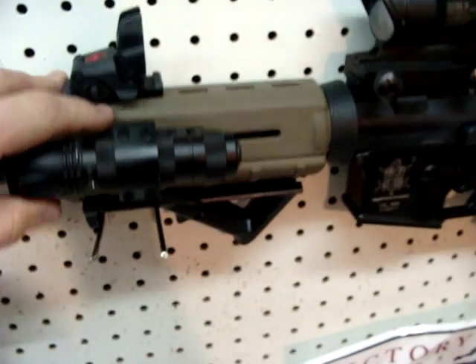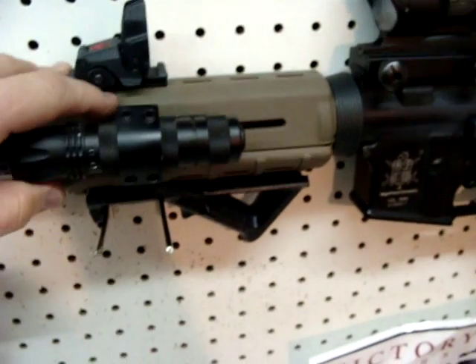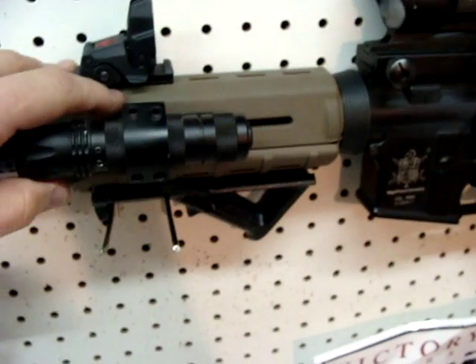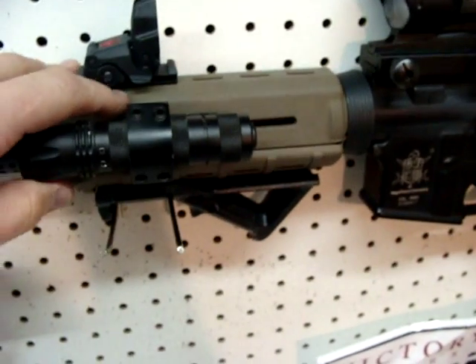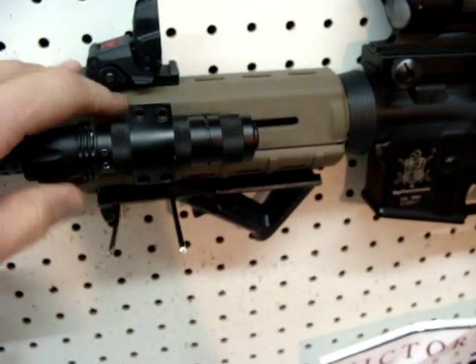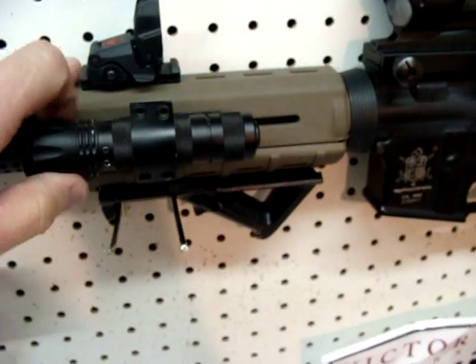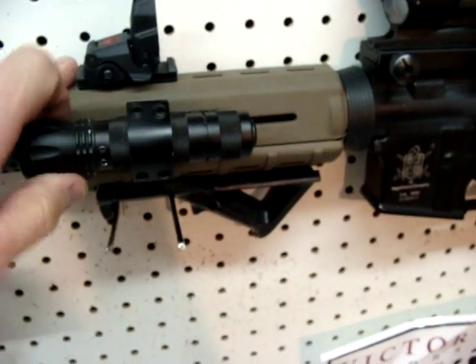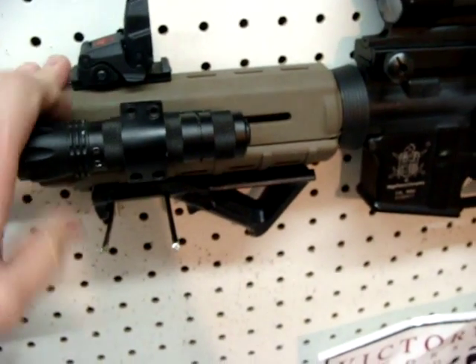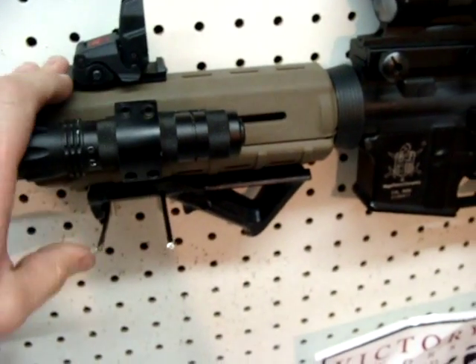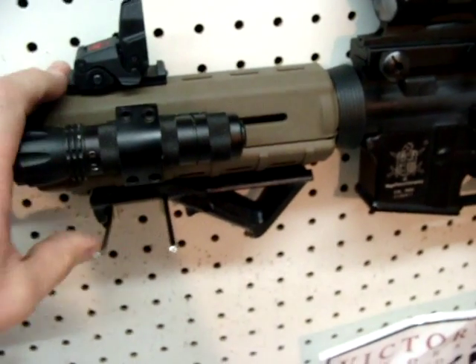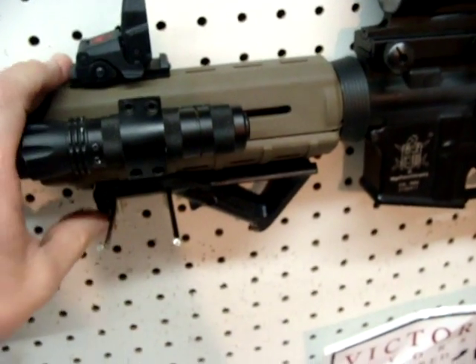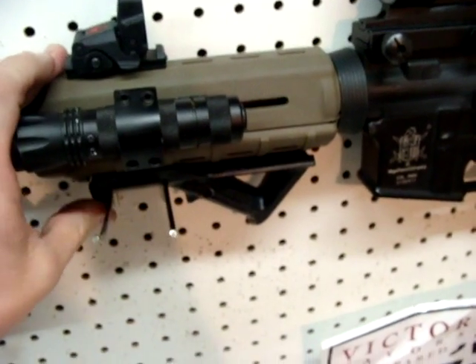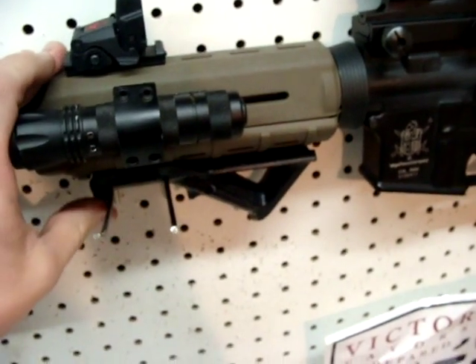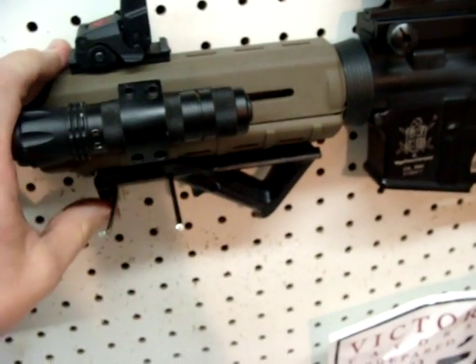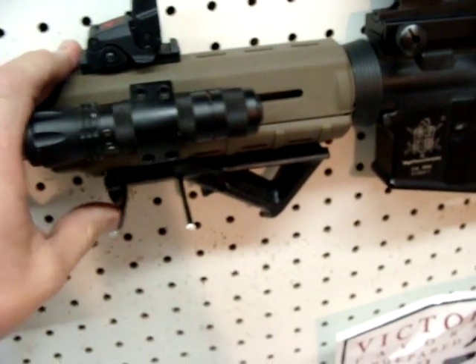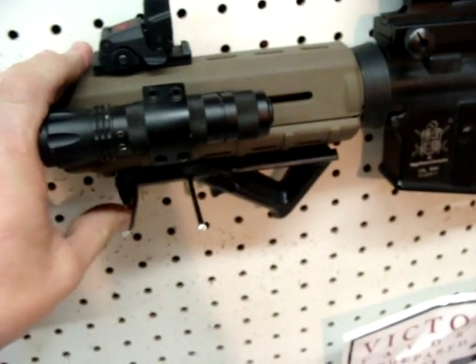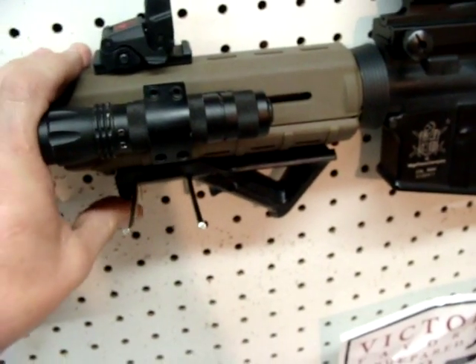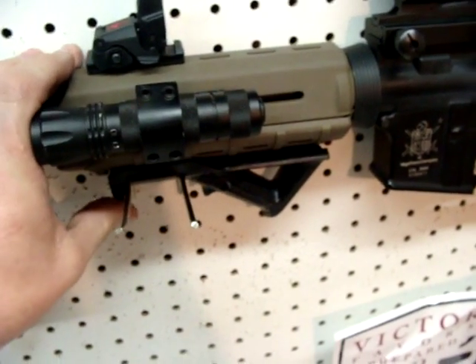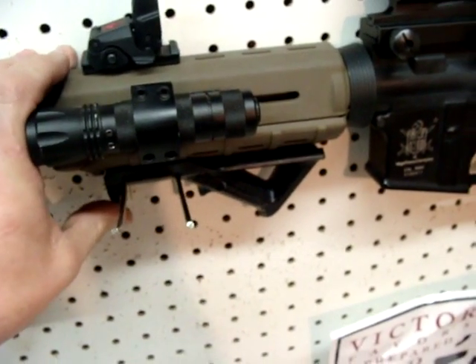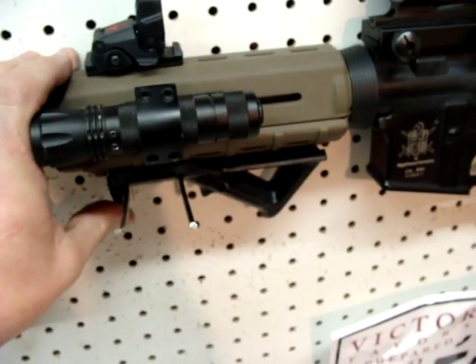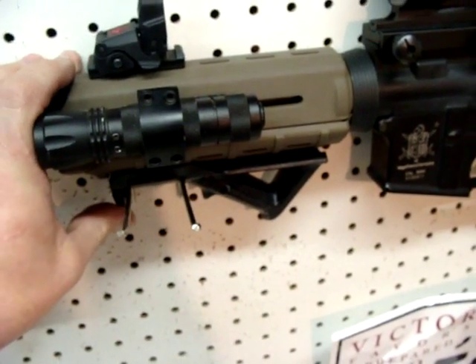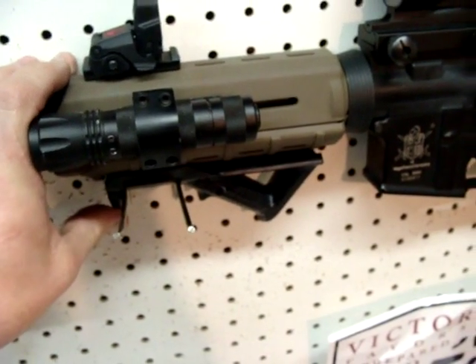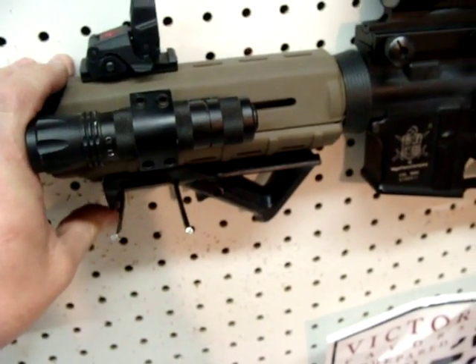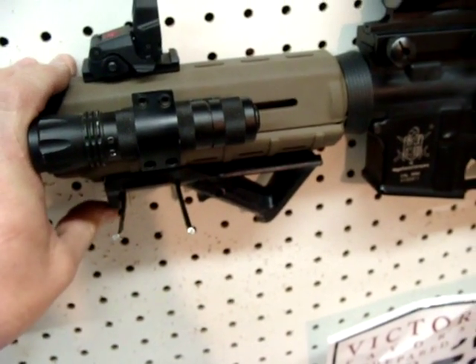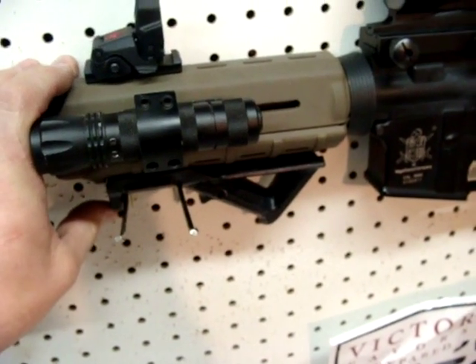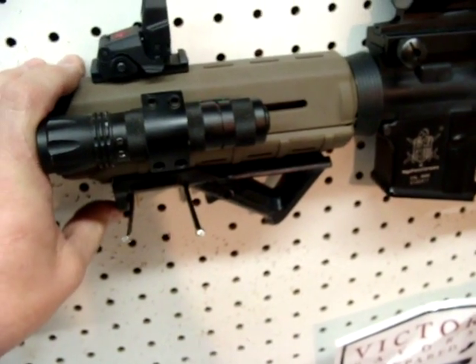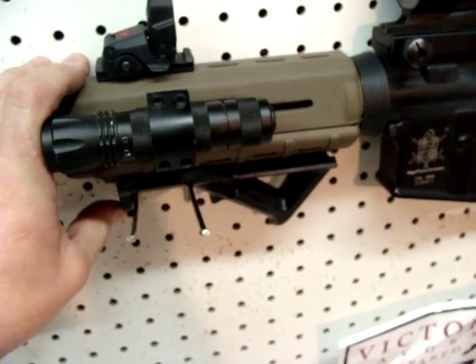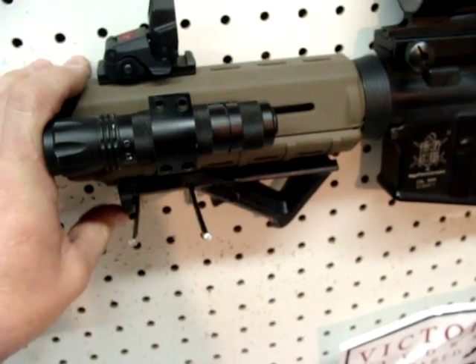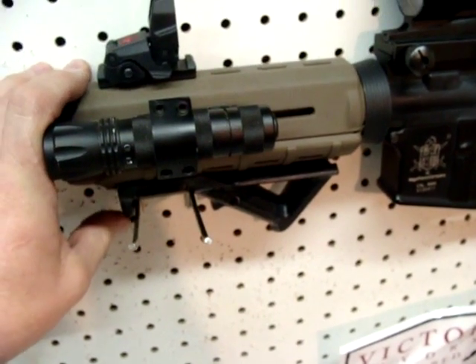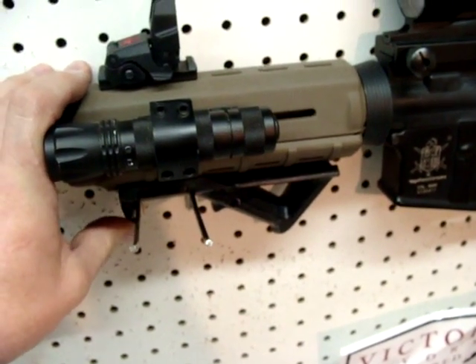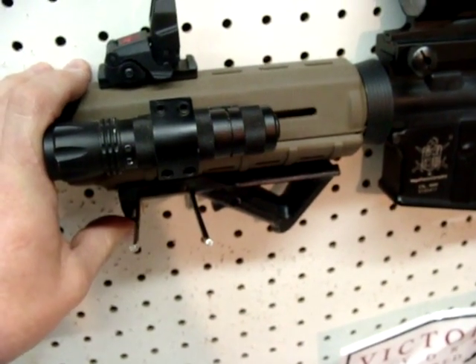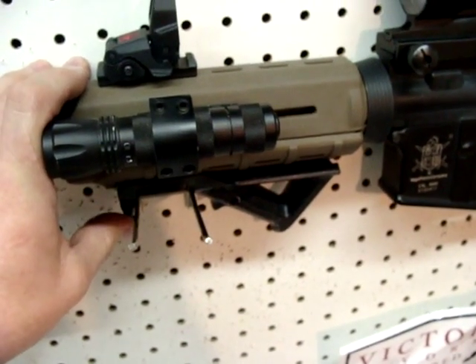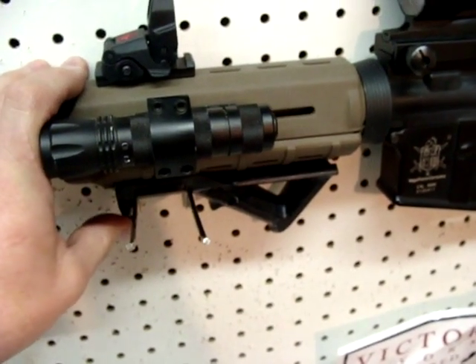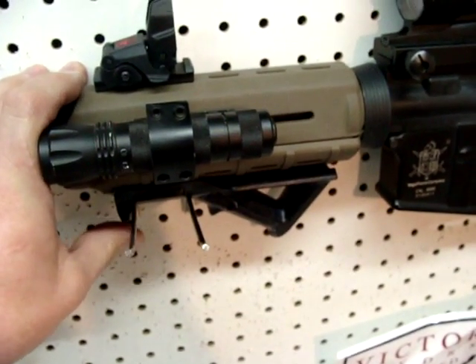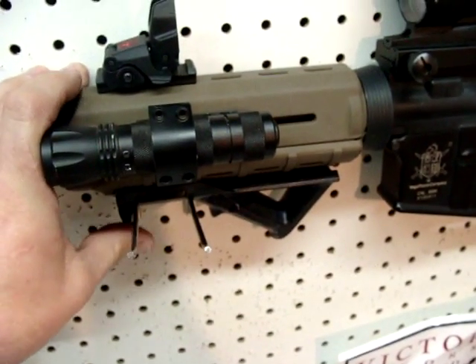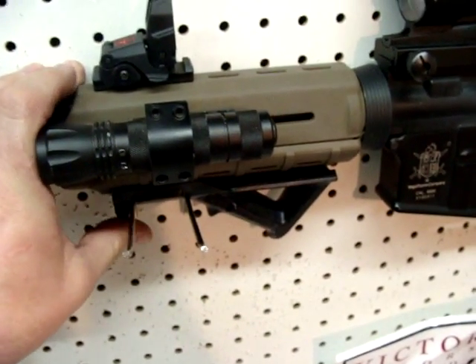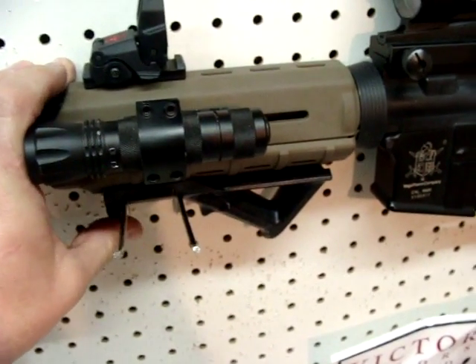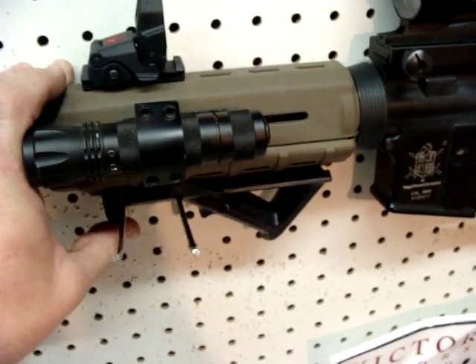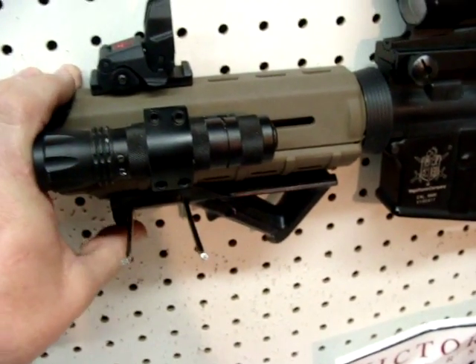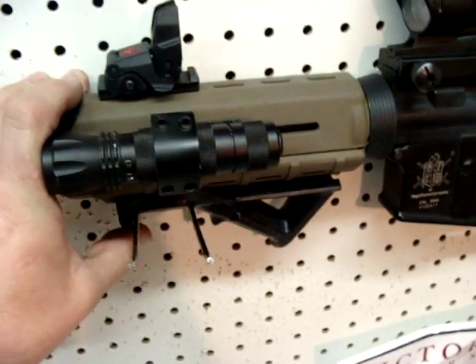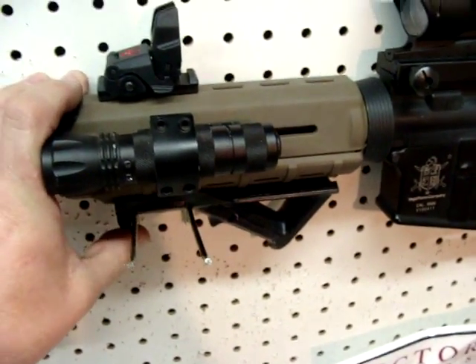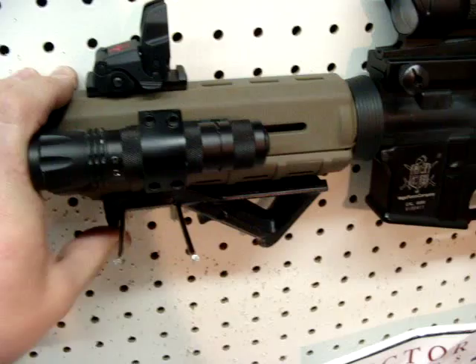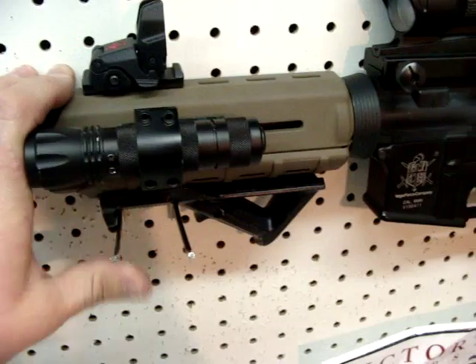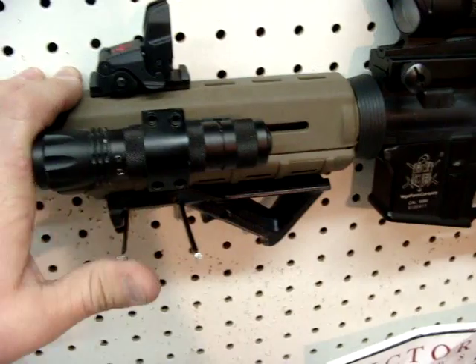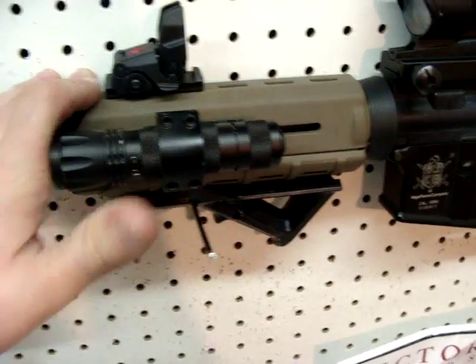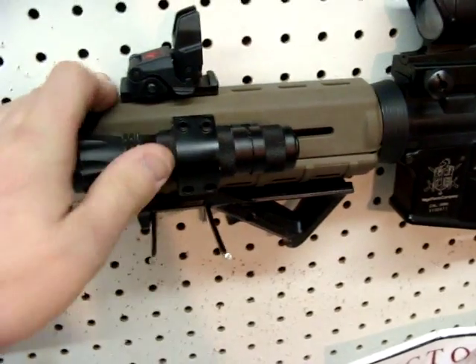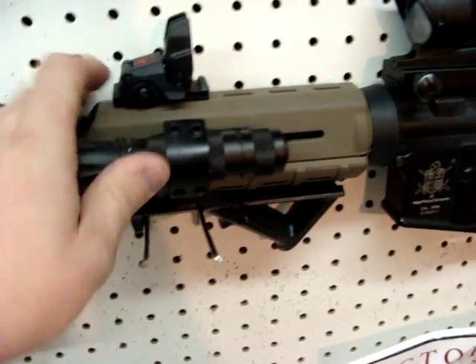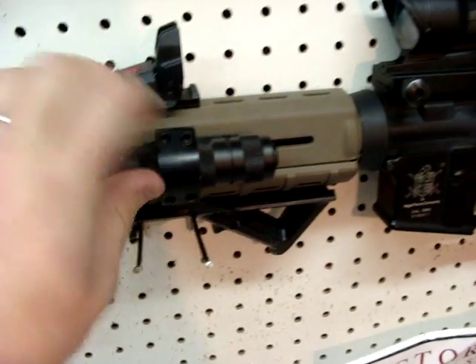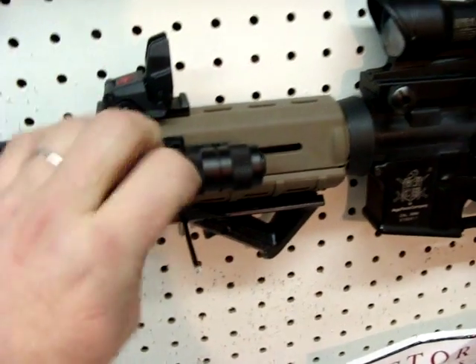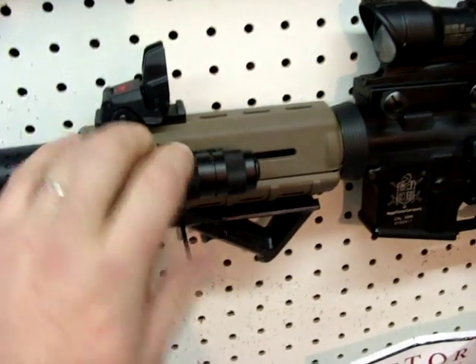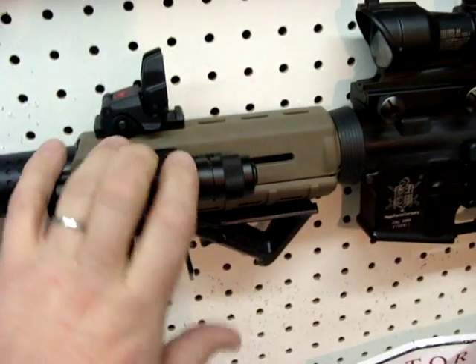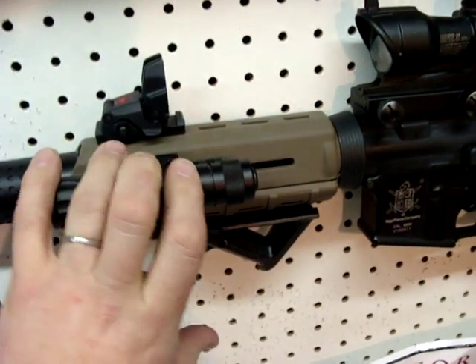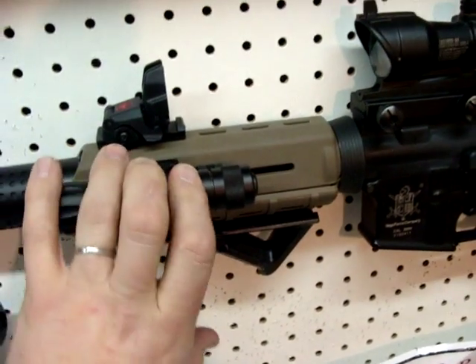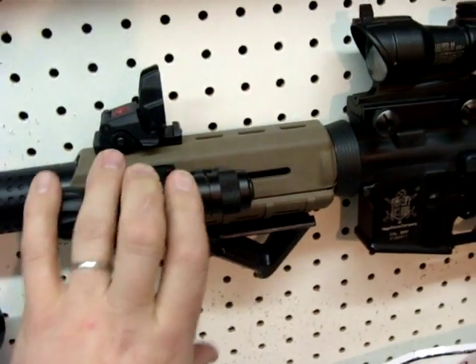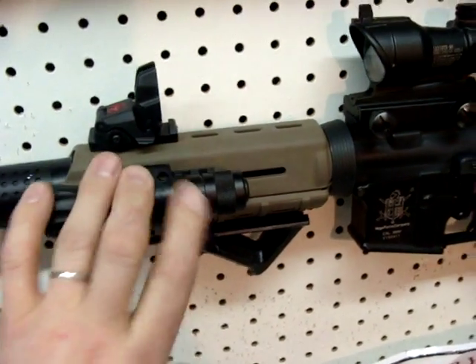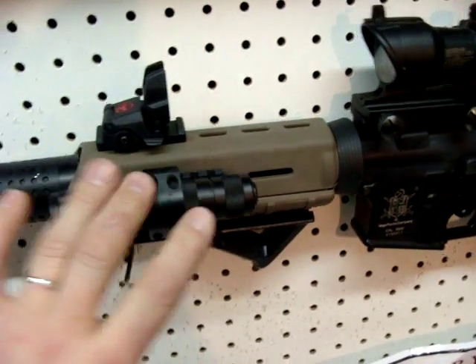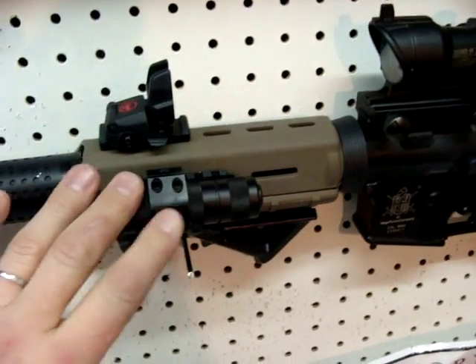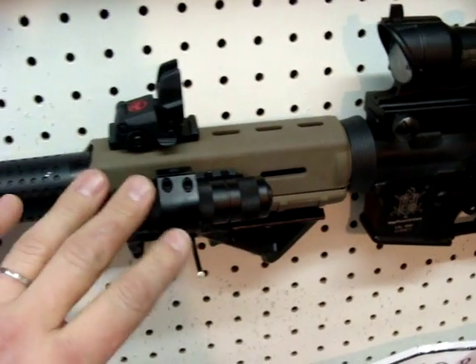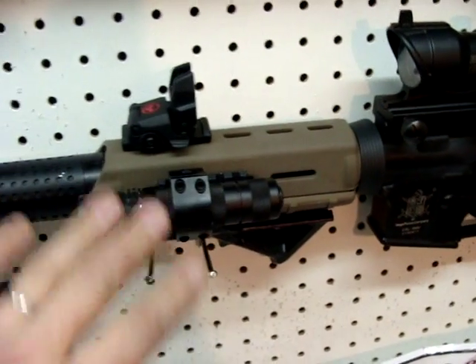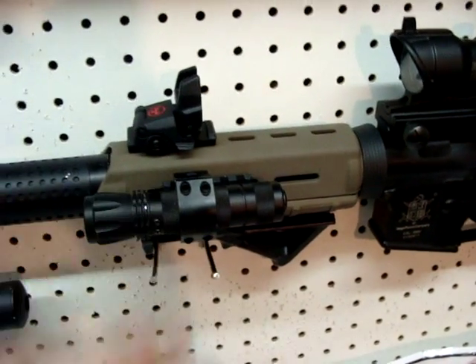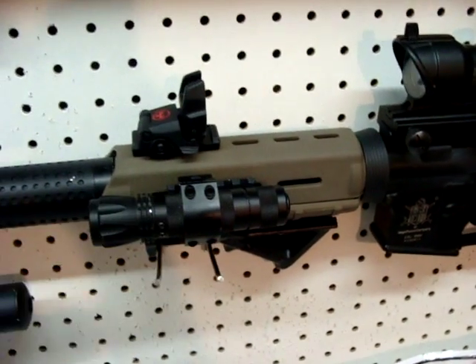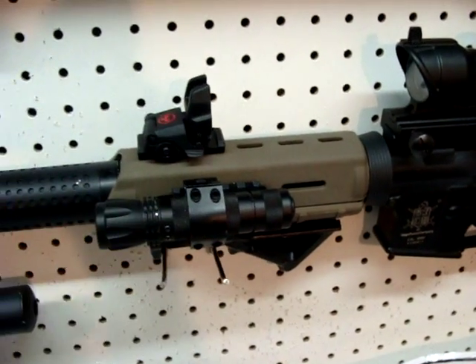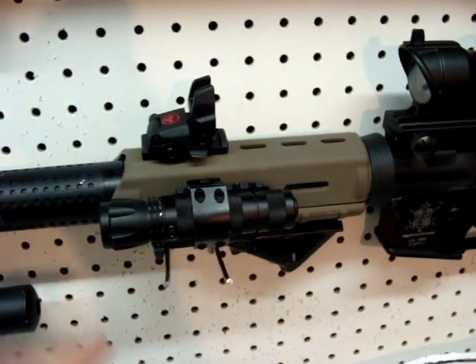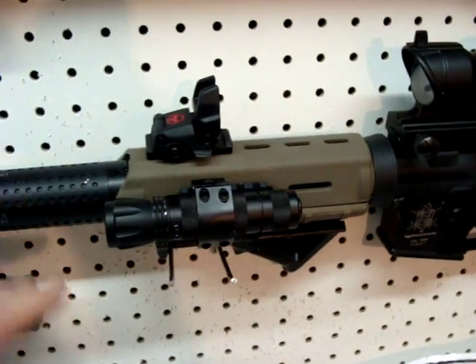The flashlight and the Magpul forward angle grip were given to me by a friend — they were free, didn't cost me anything.